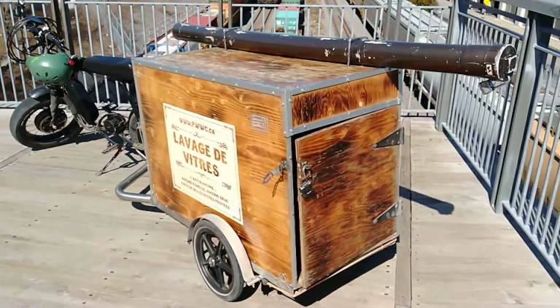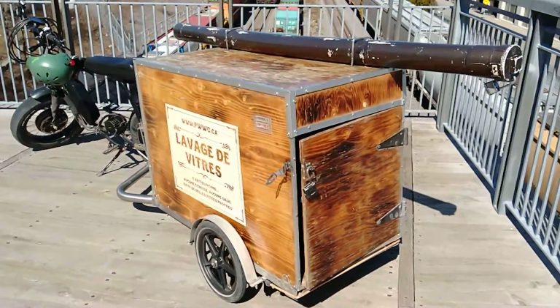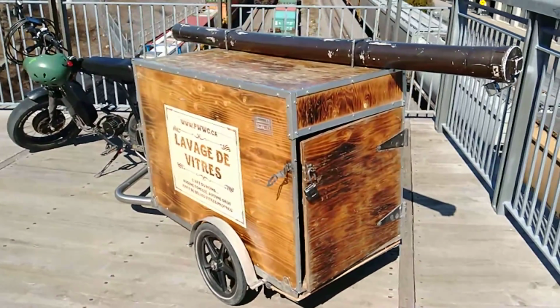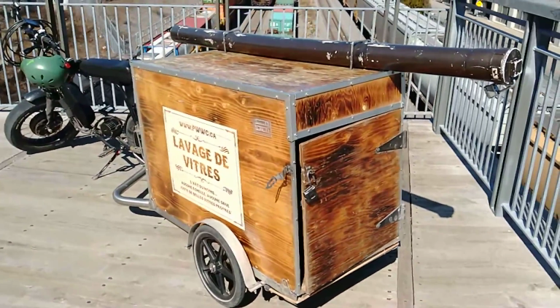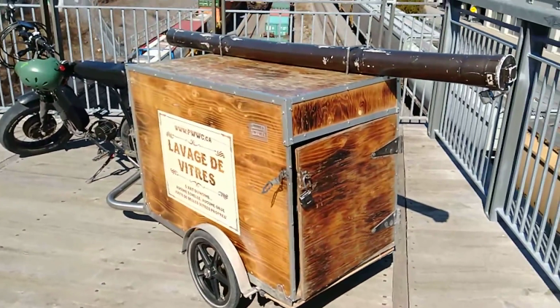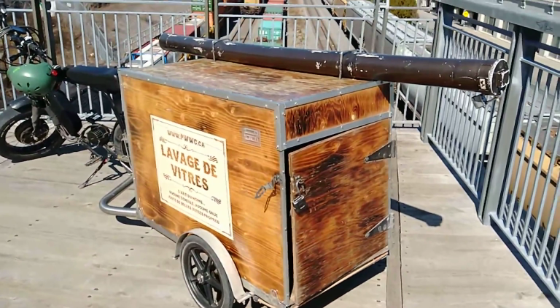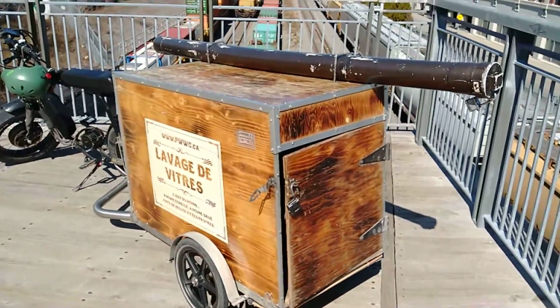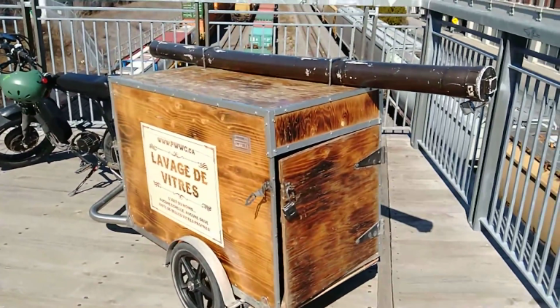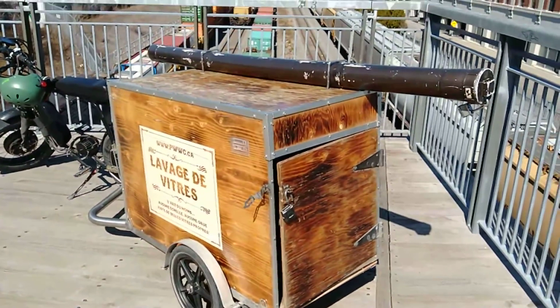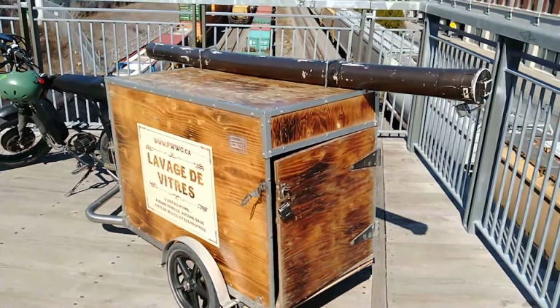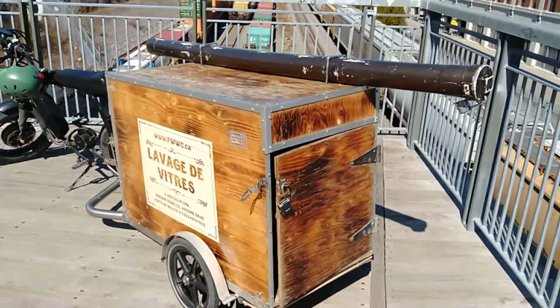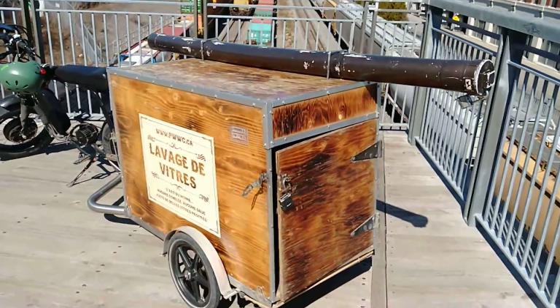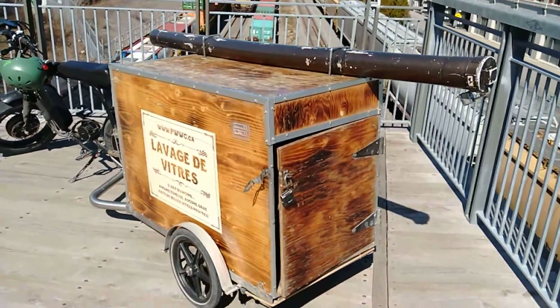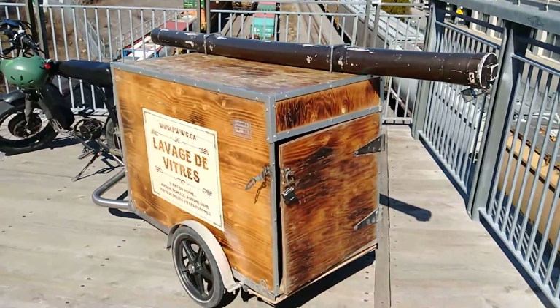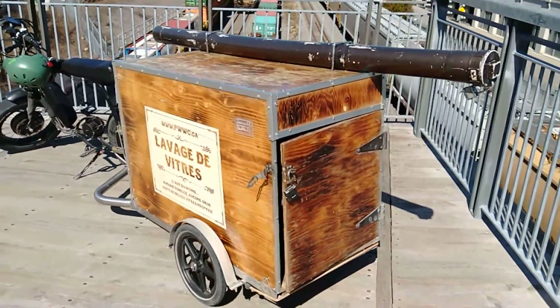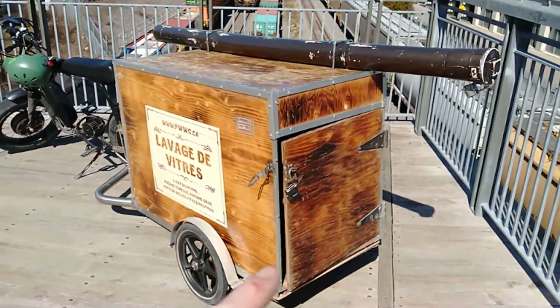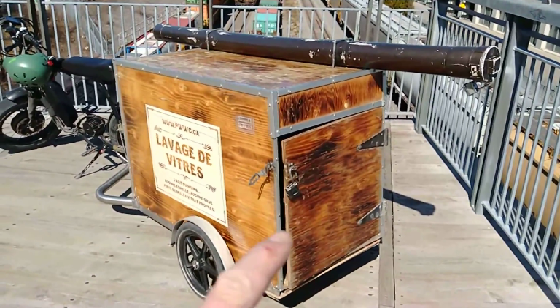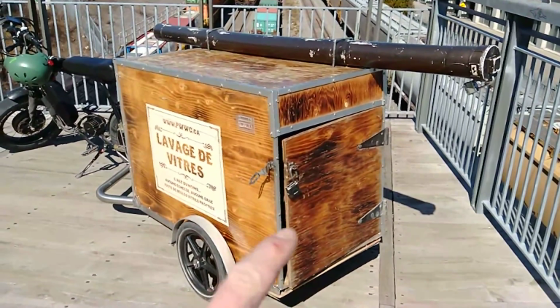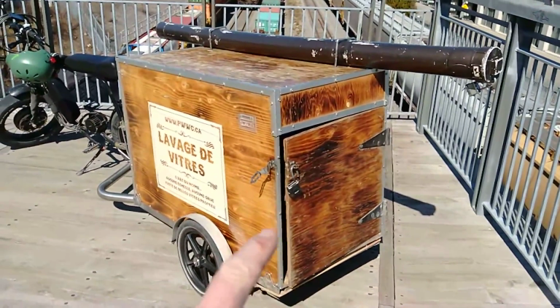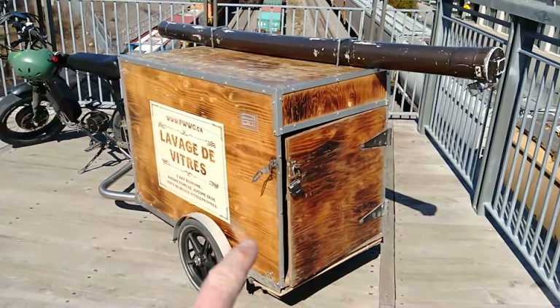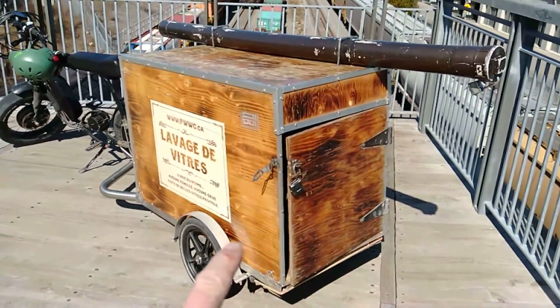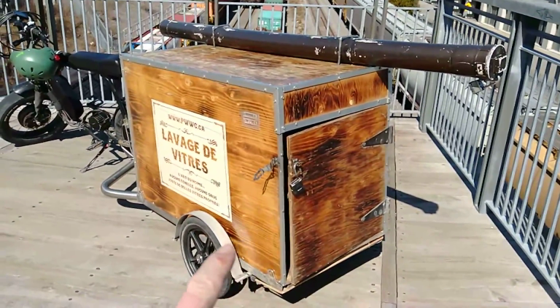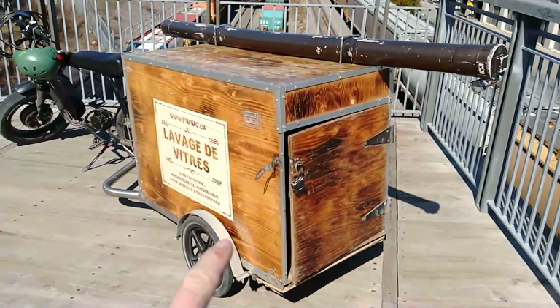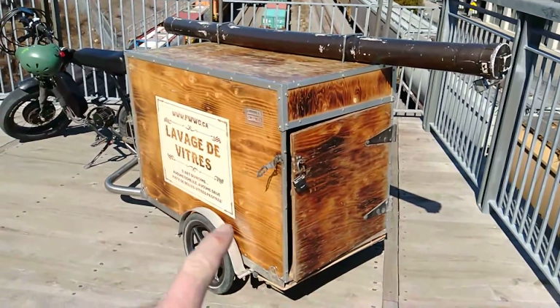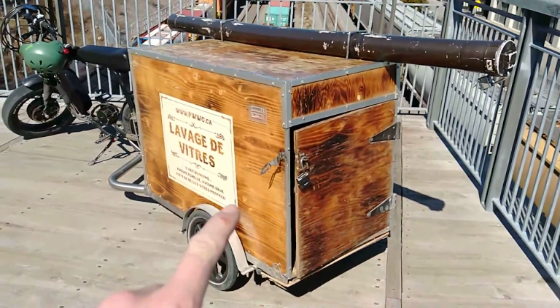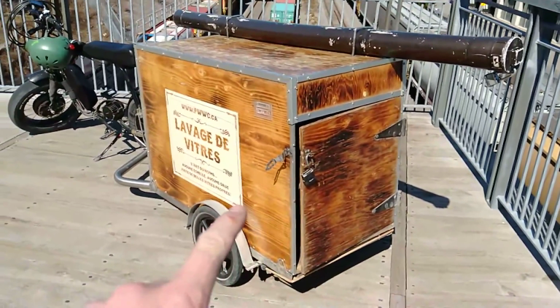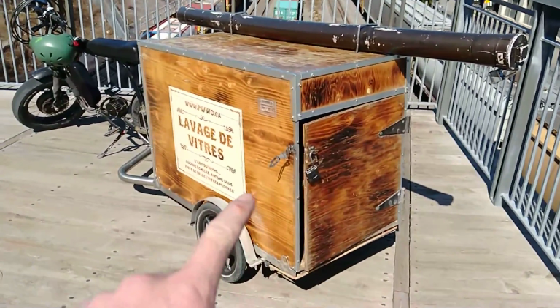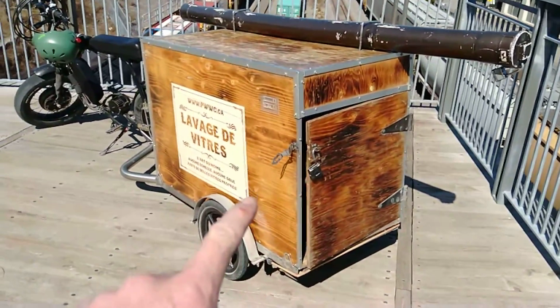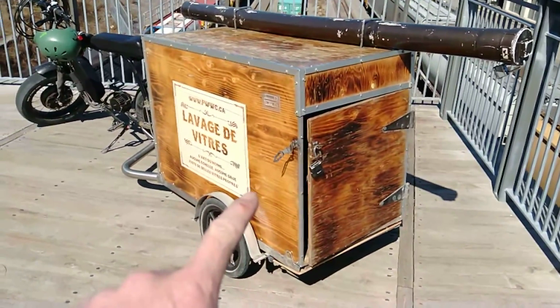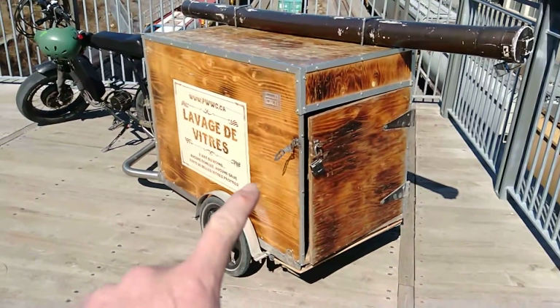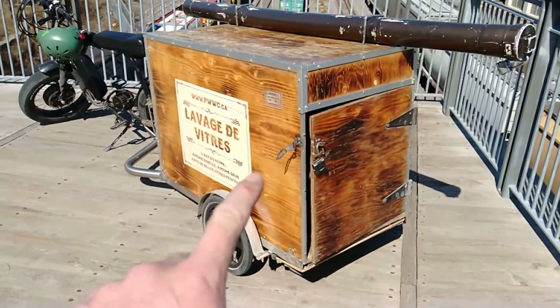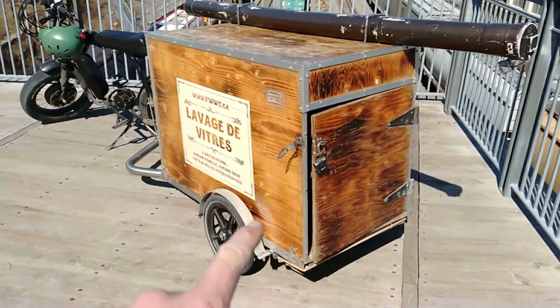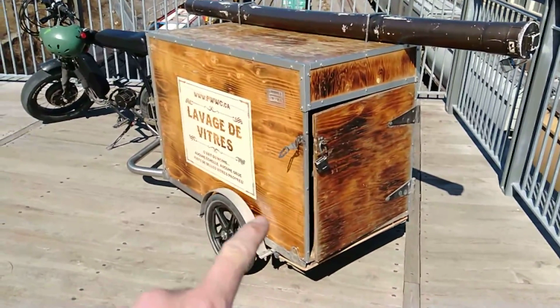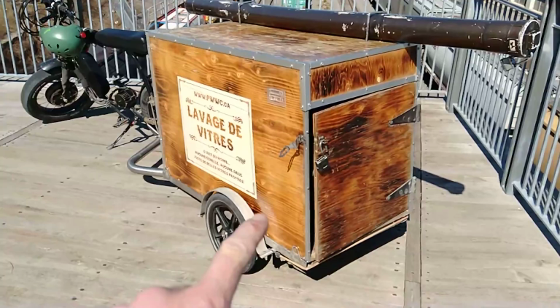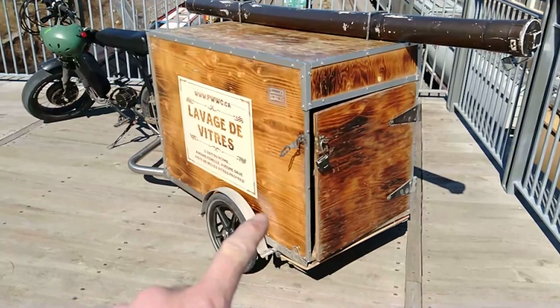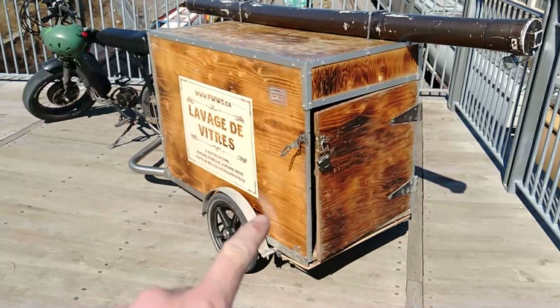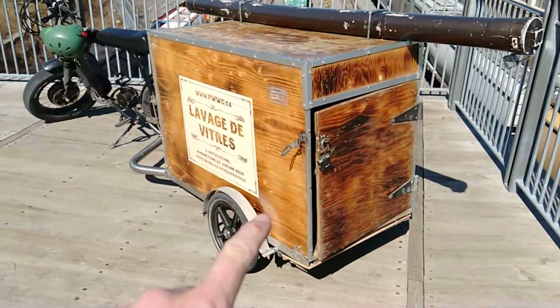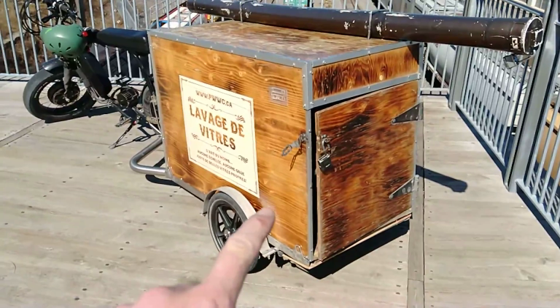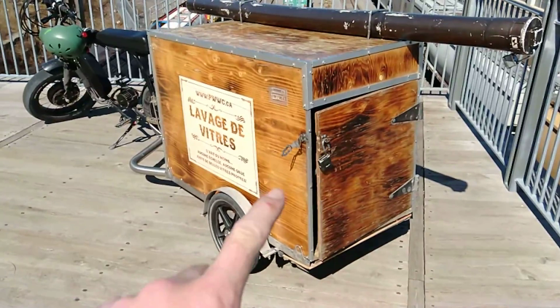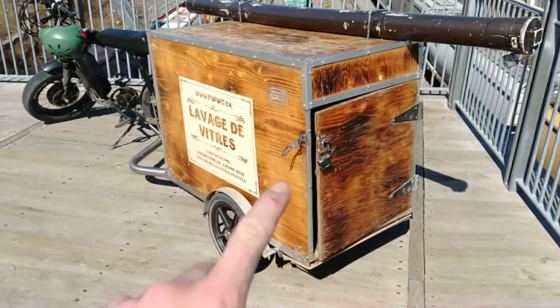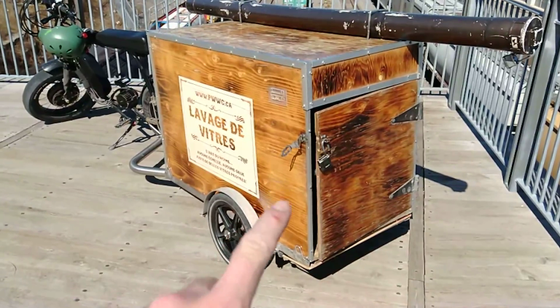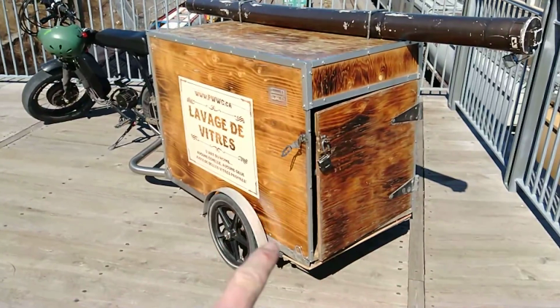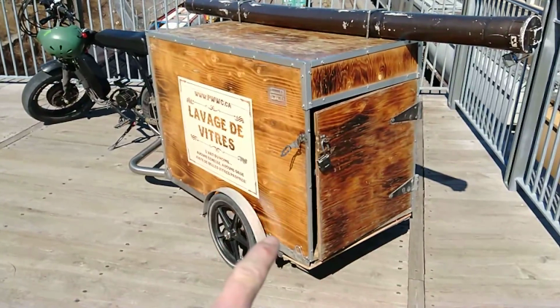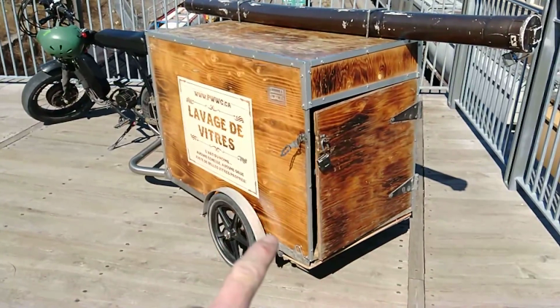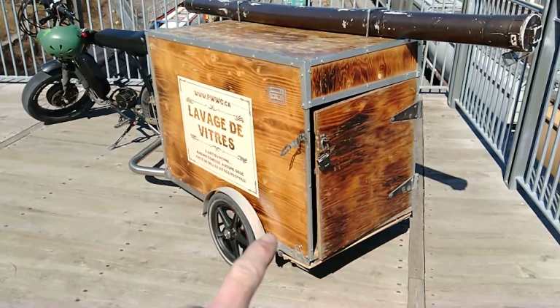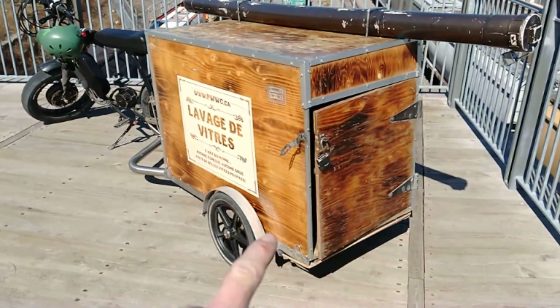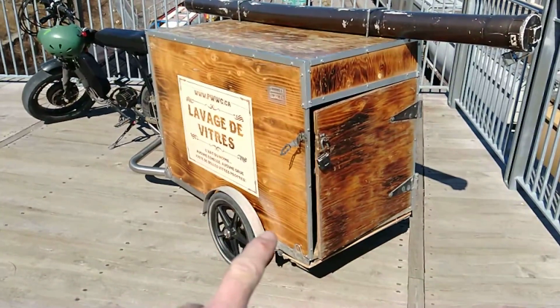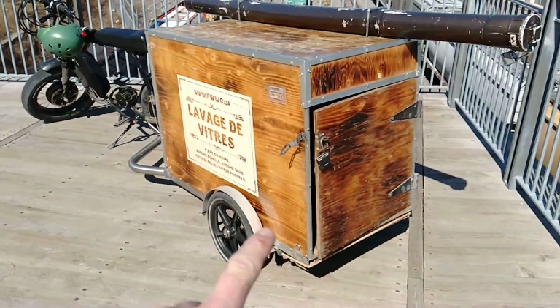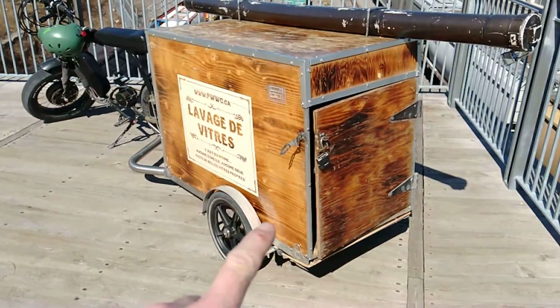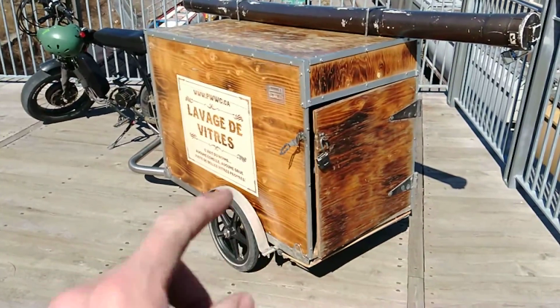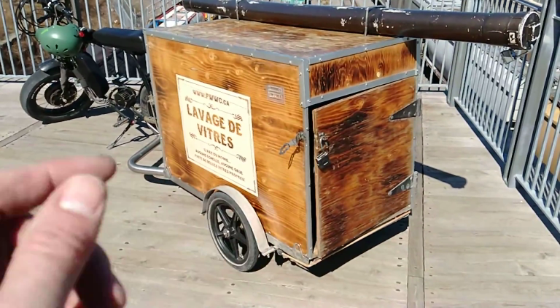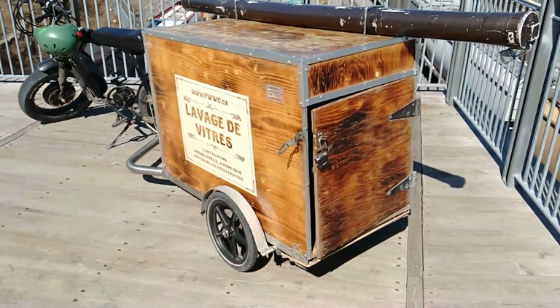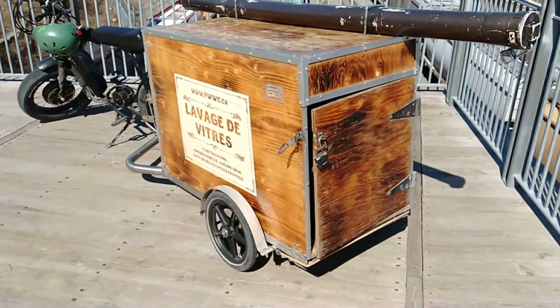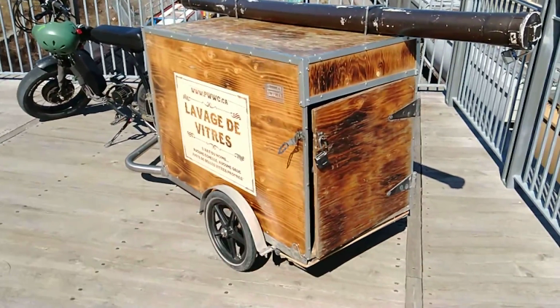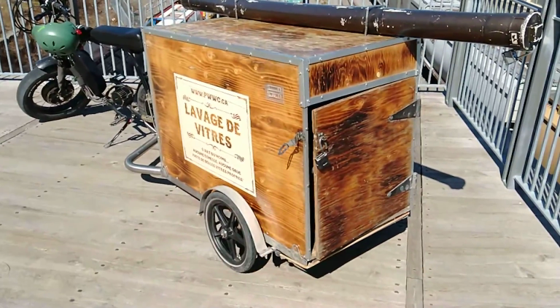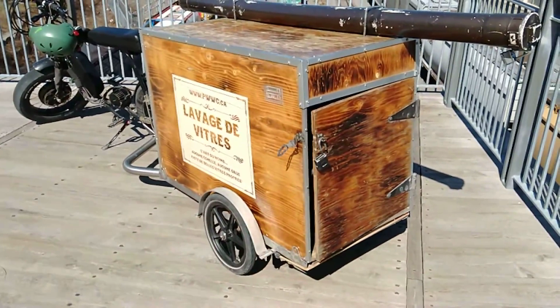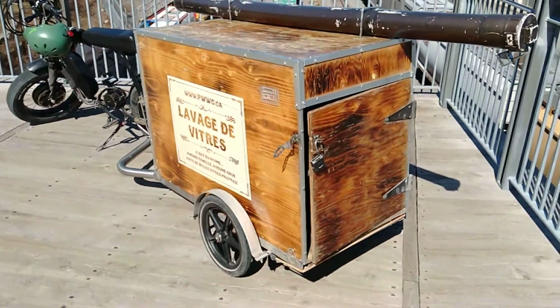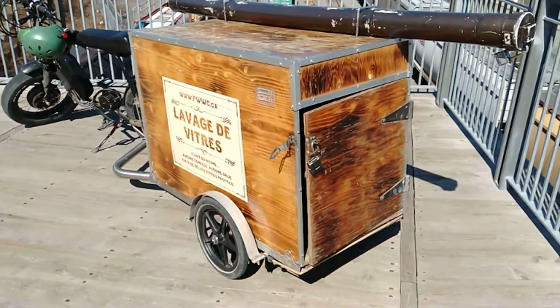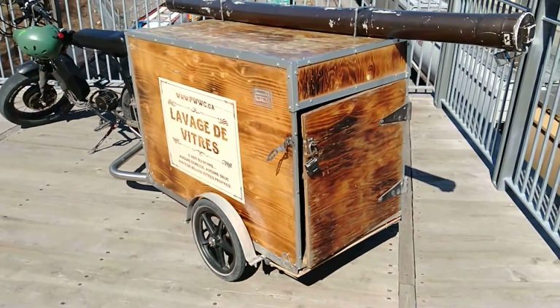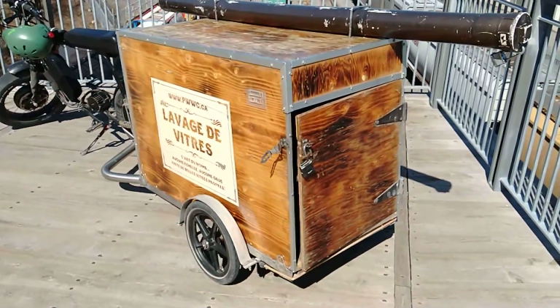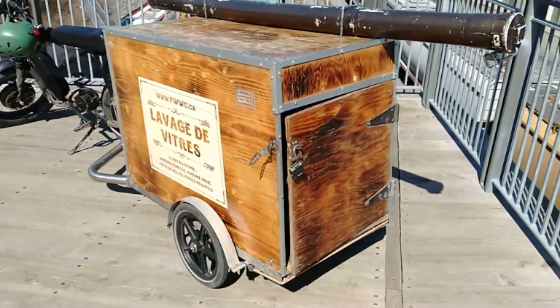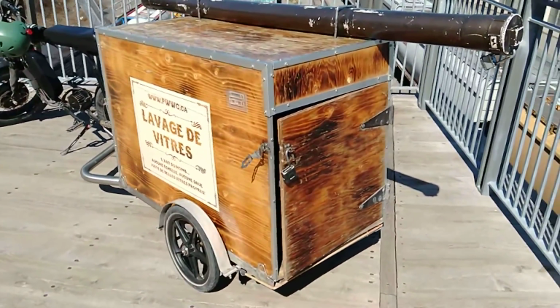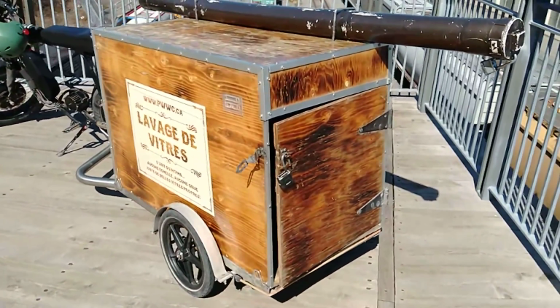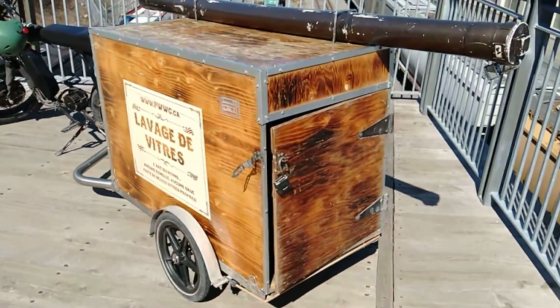So we have a three-stage system in here: we have our RO, our DI, and our pre-filter.